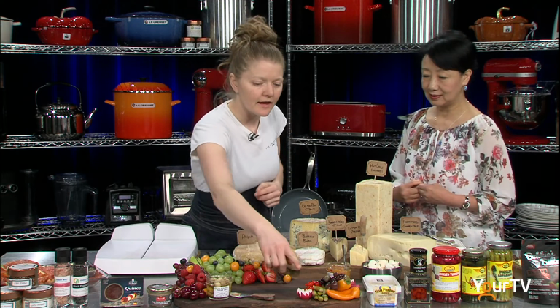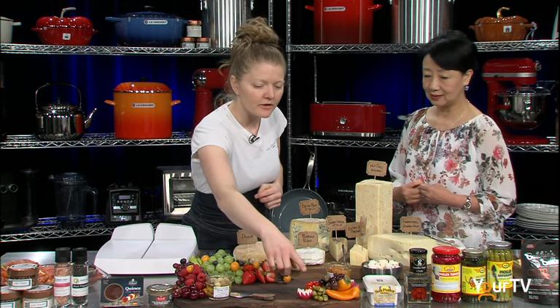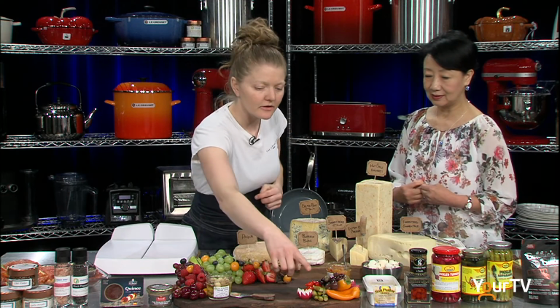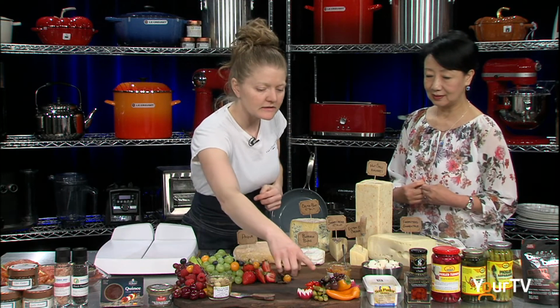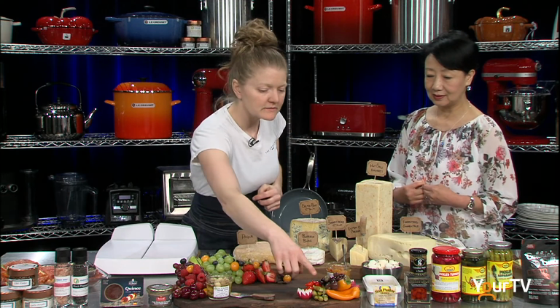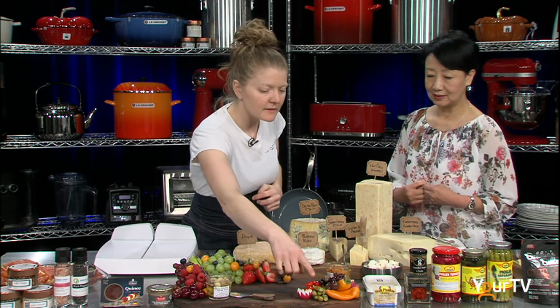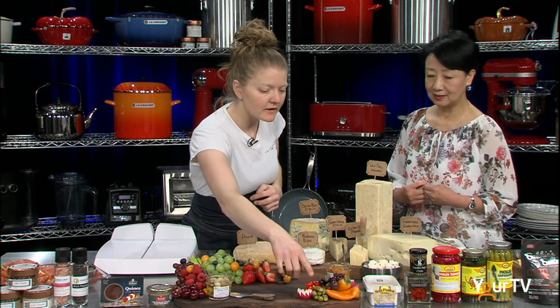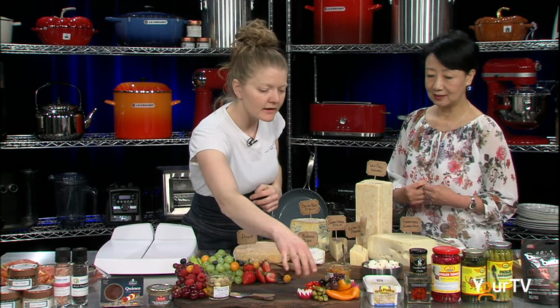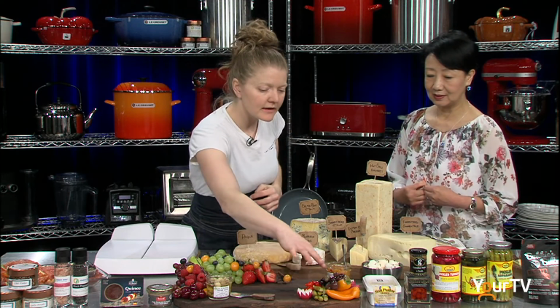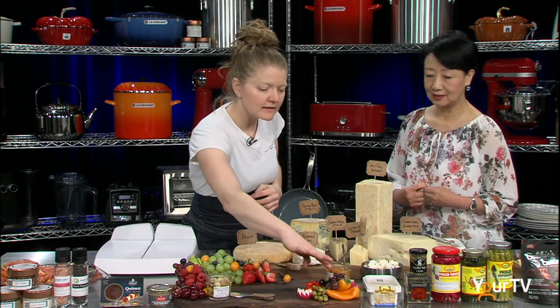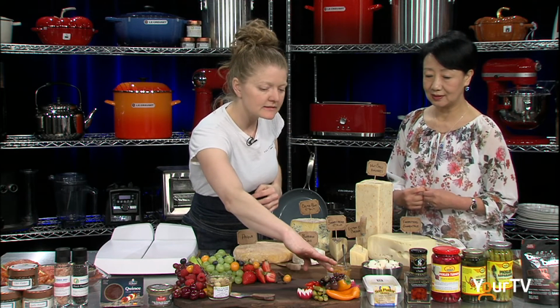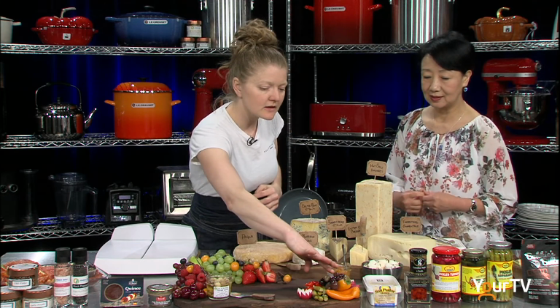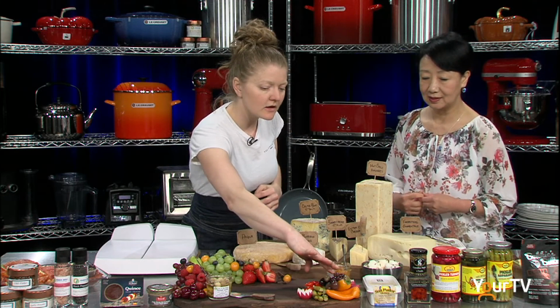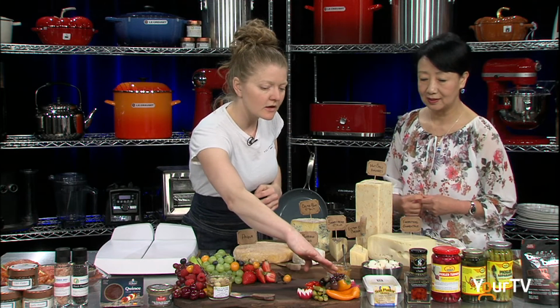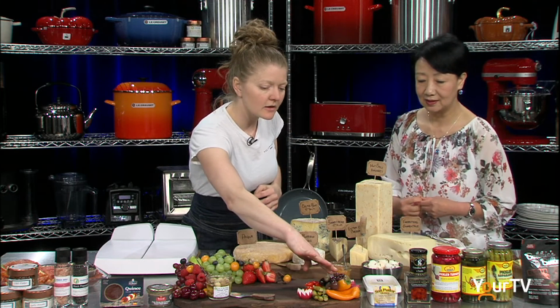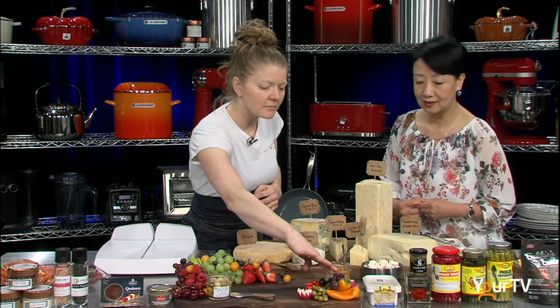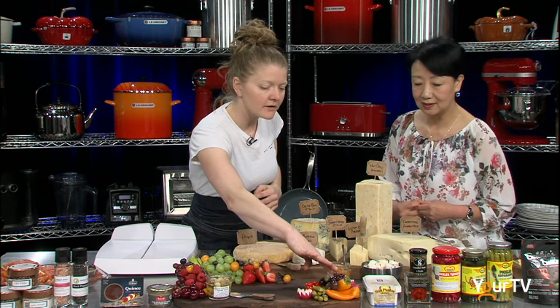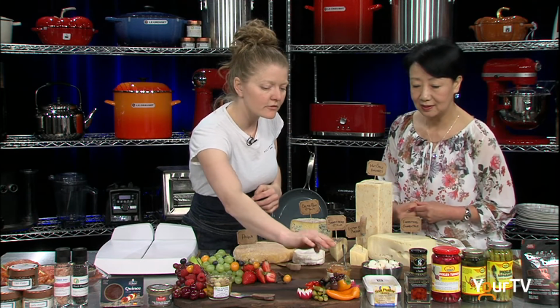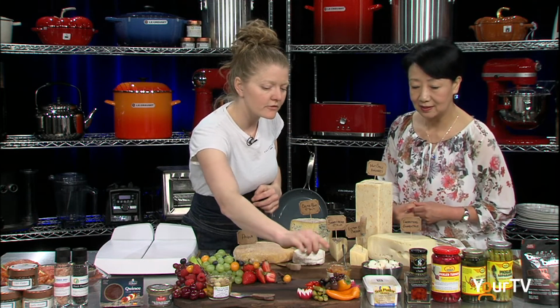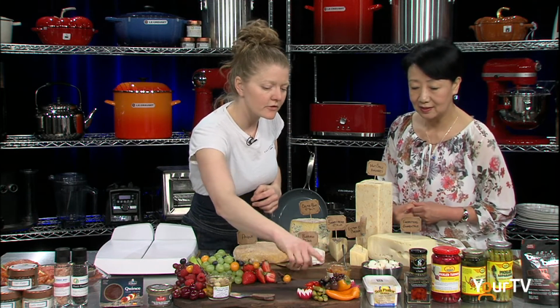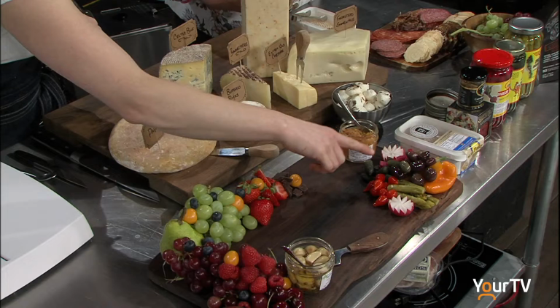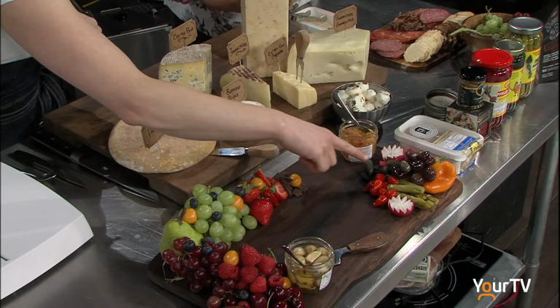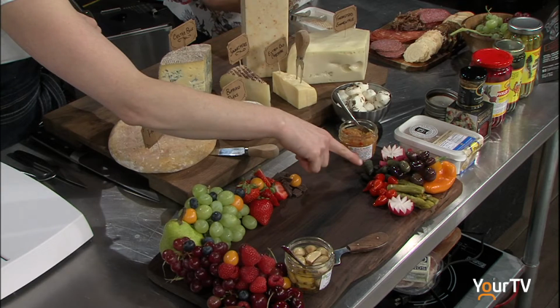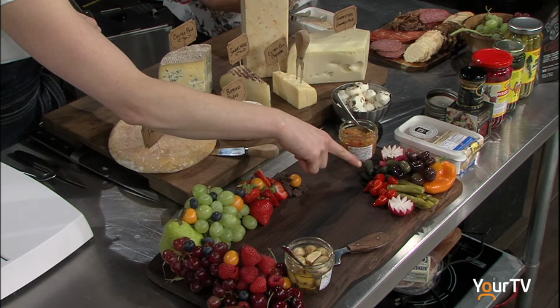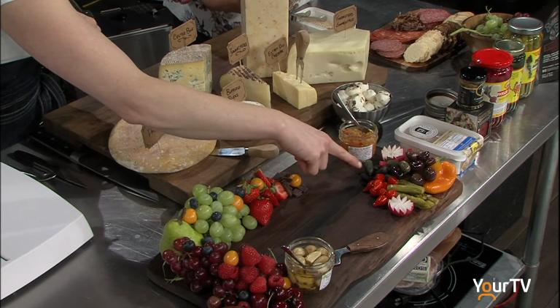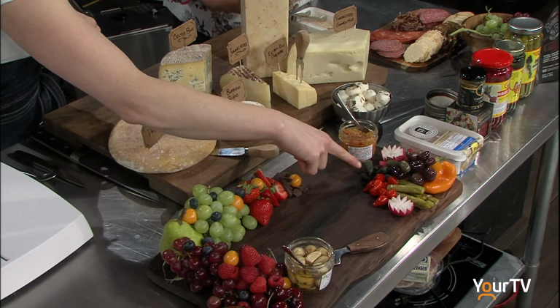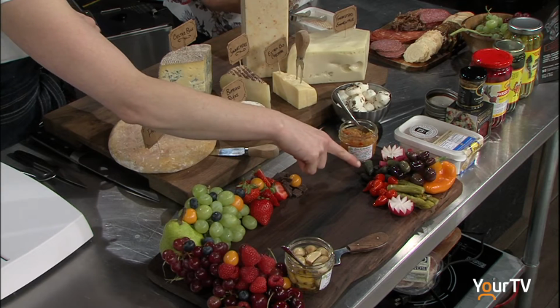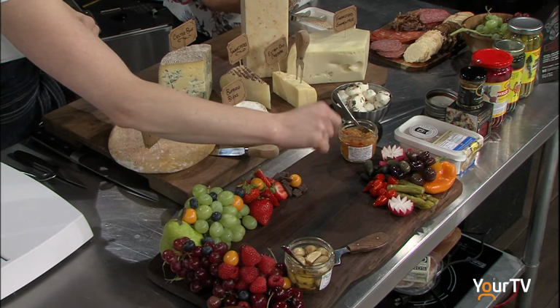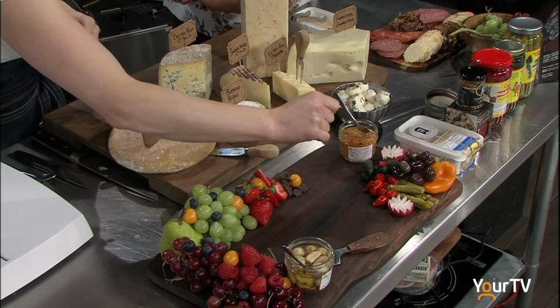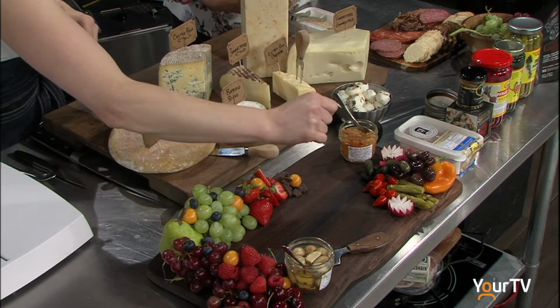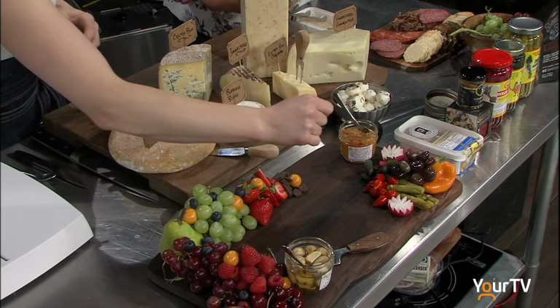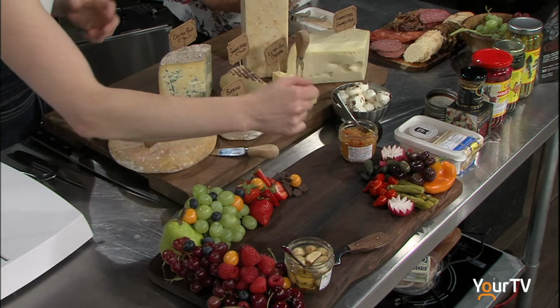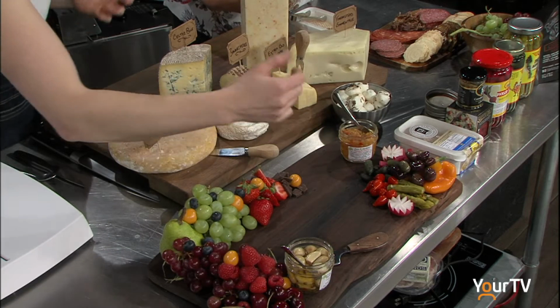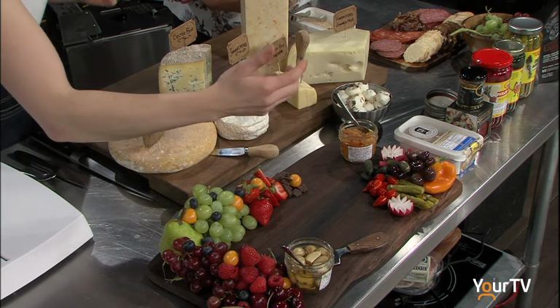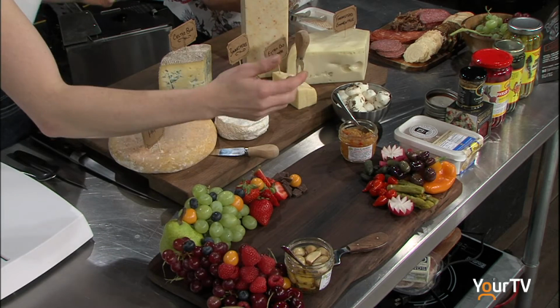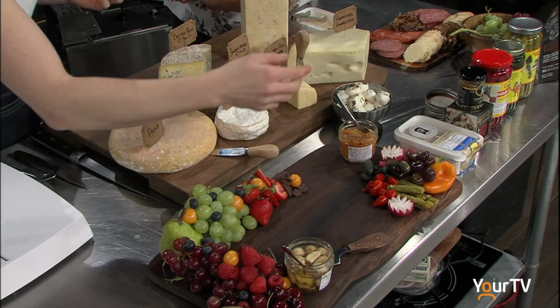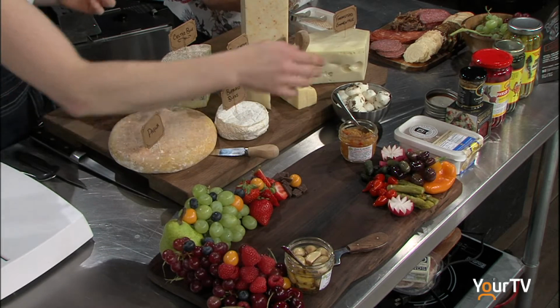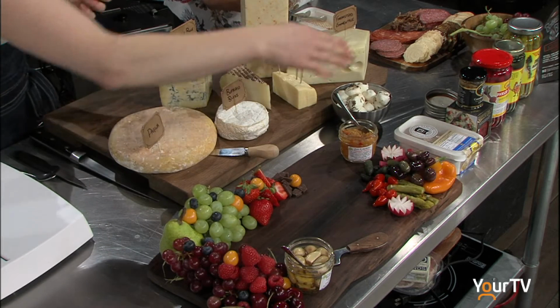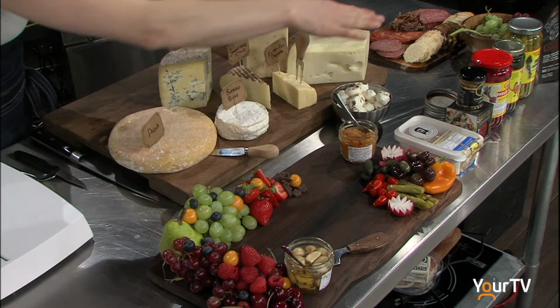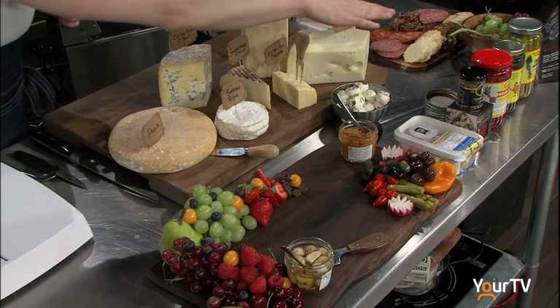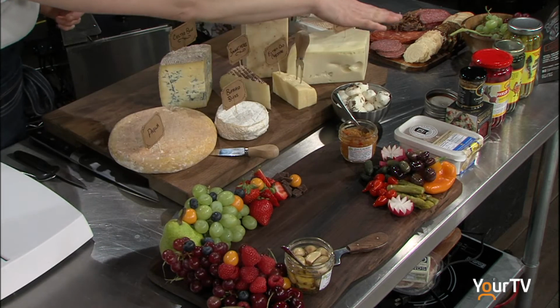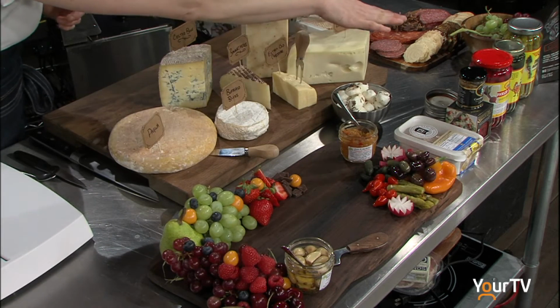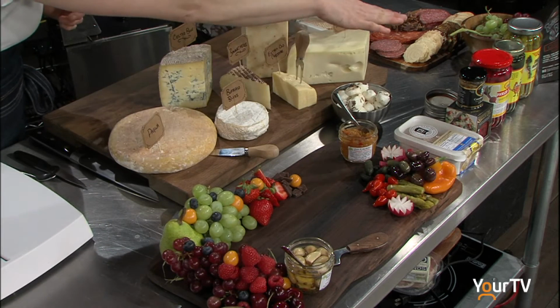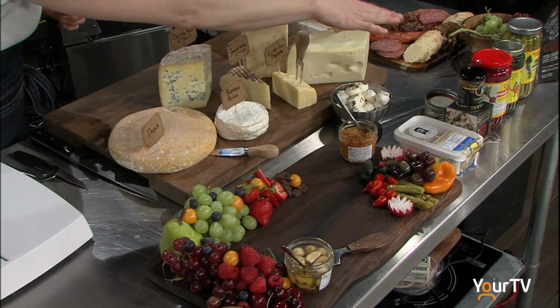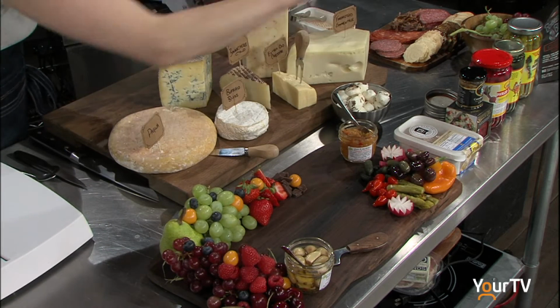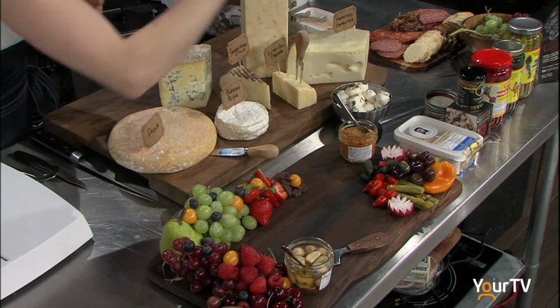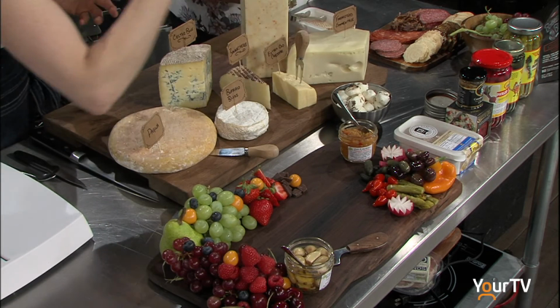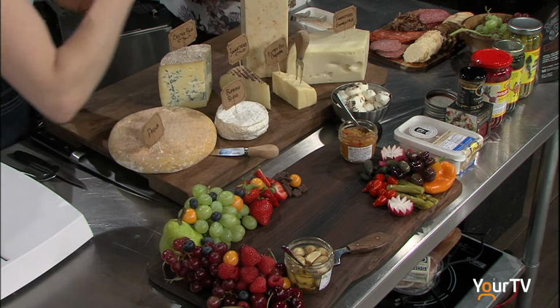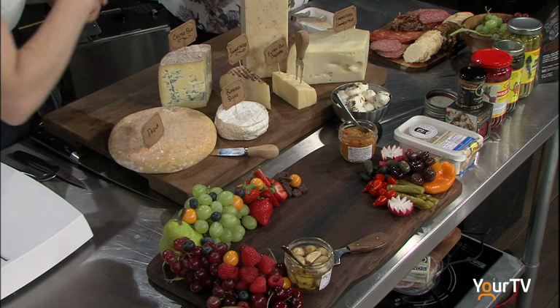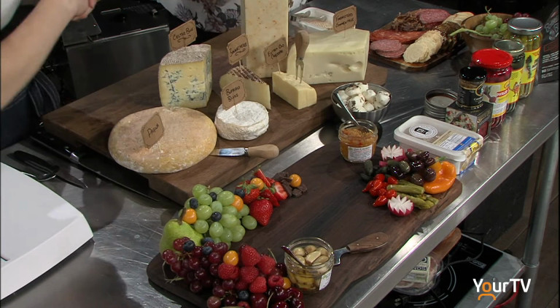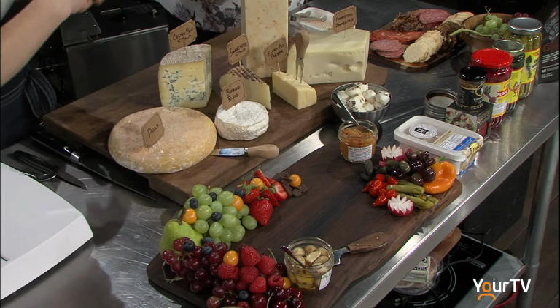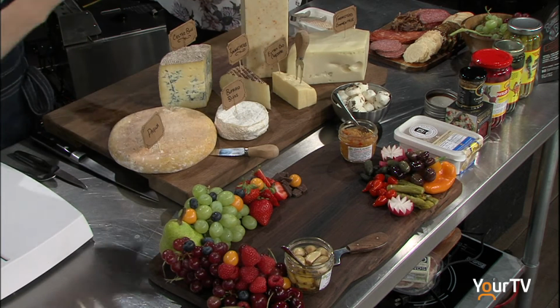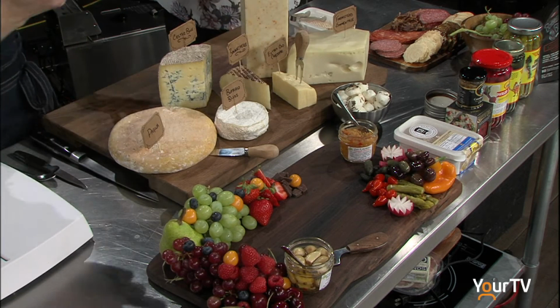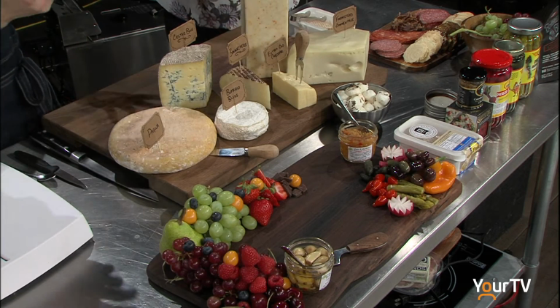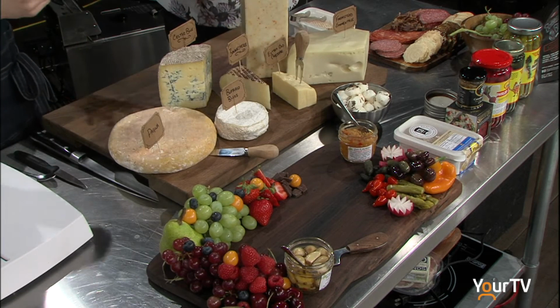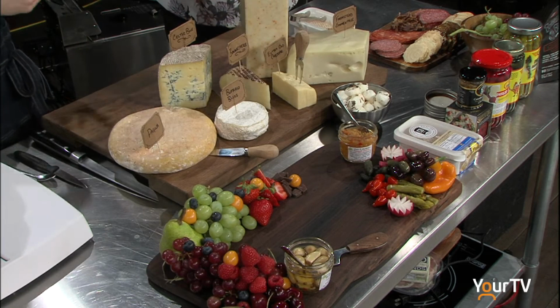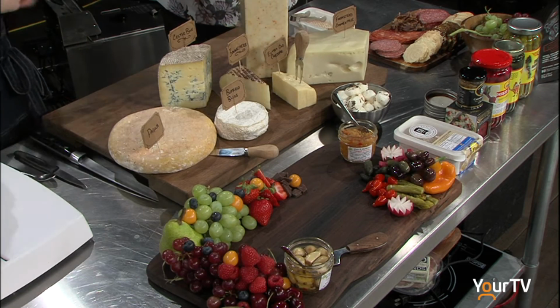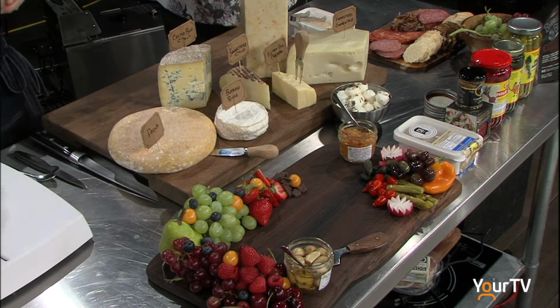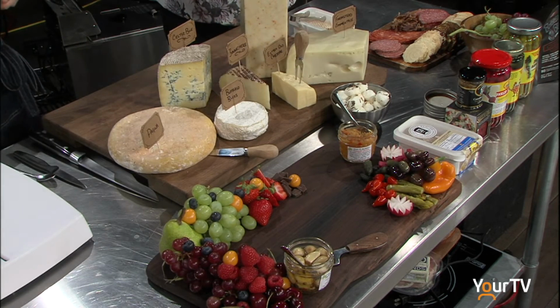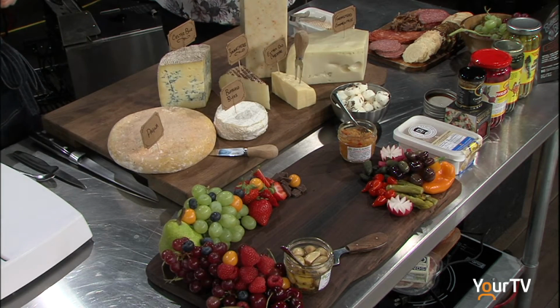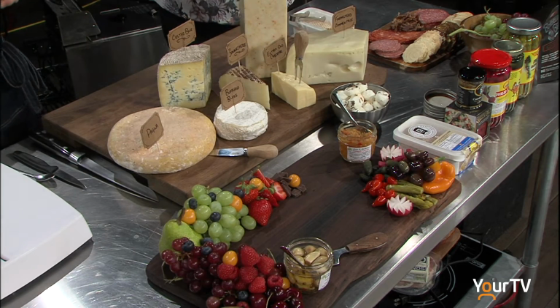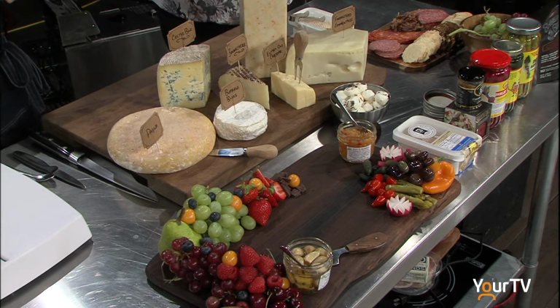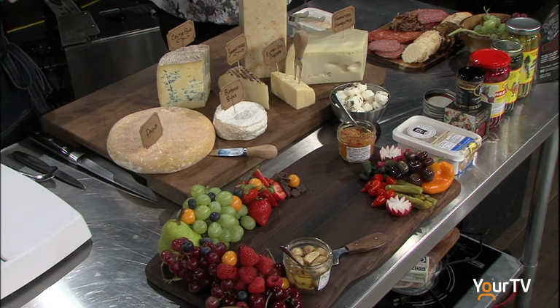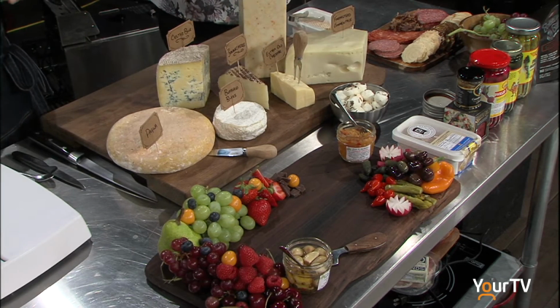Our asparagus, pickled turnips, and gherkins are all from Lakeside Packing.